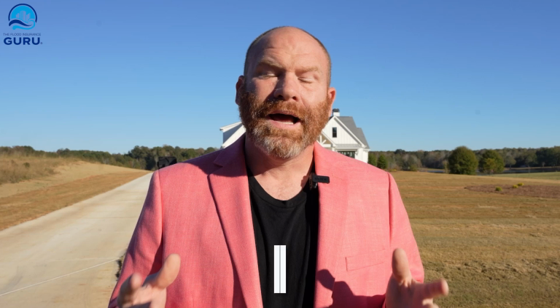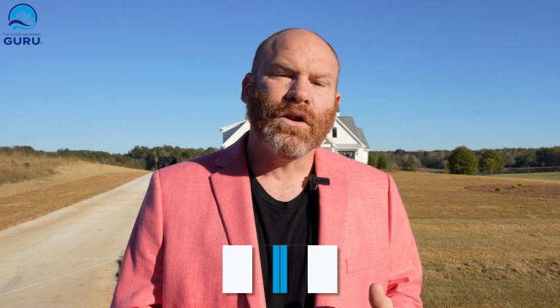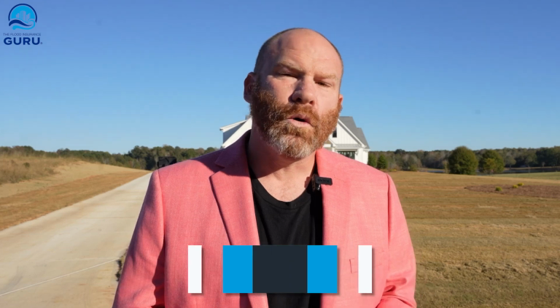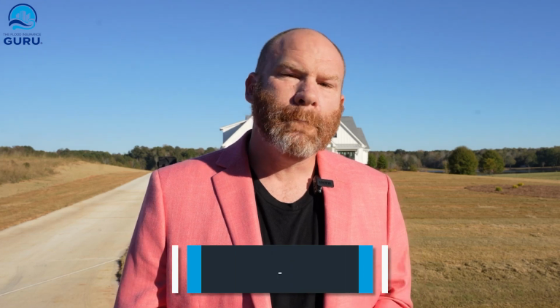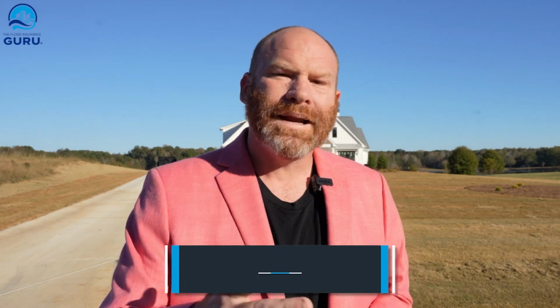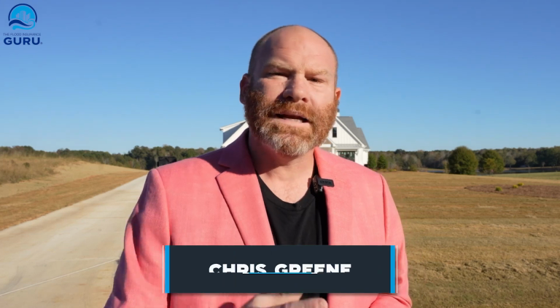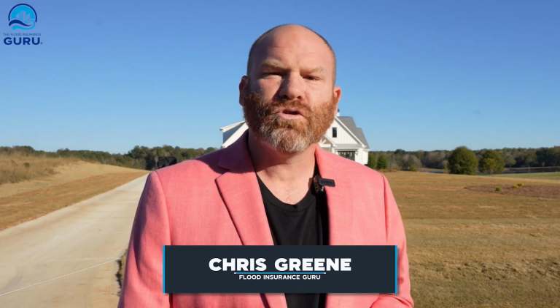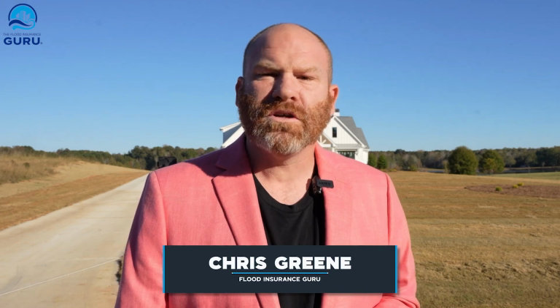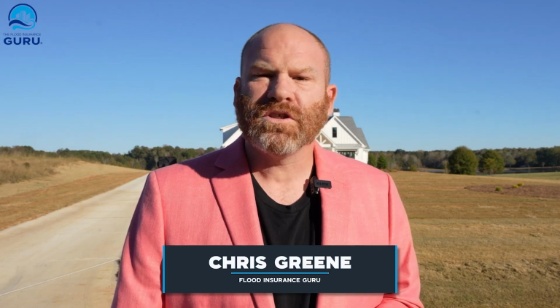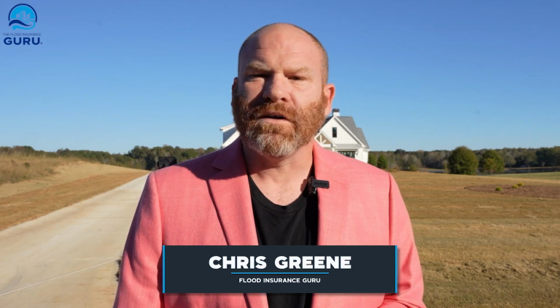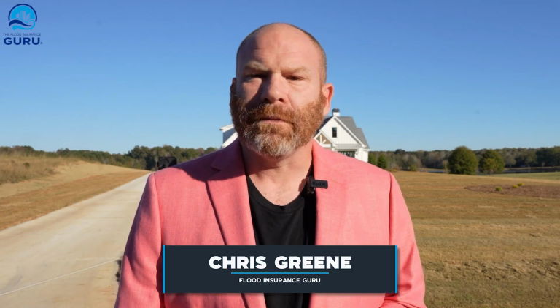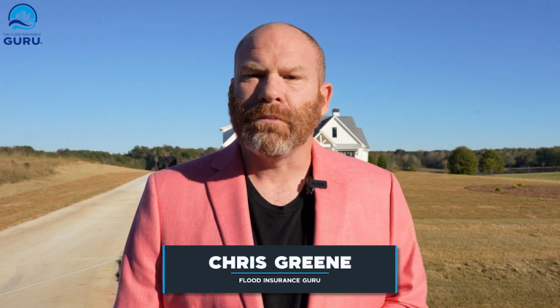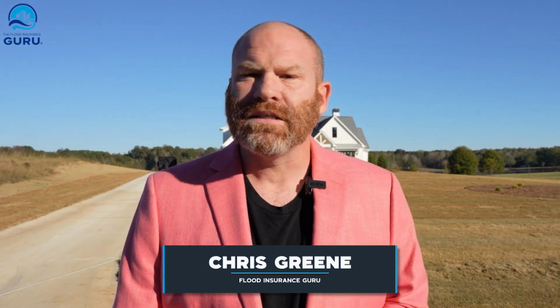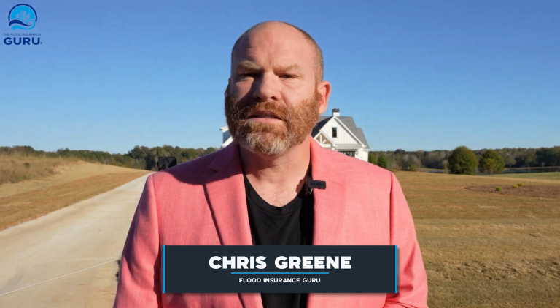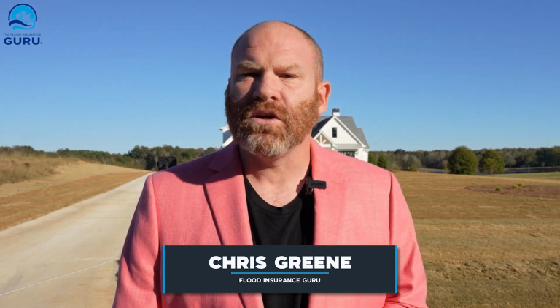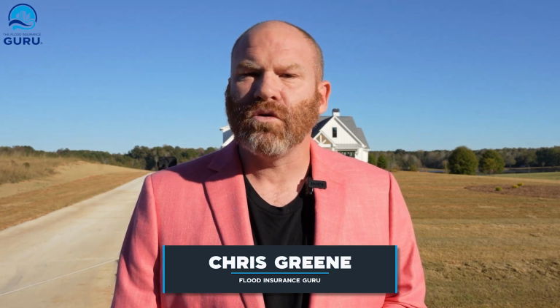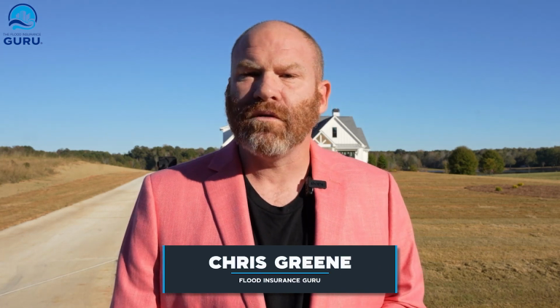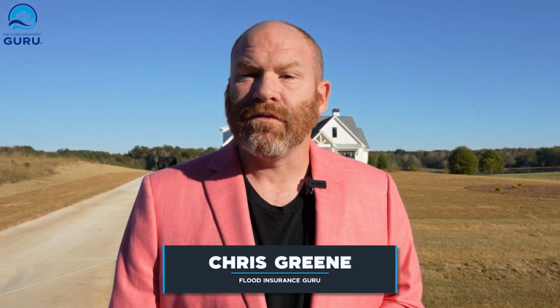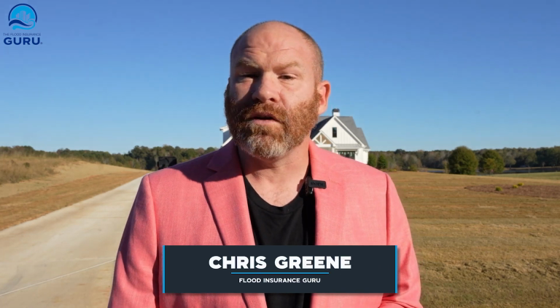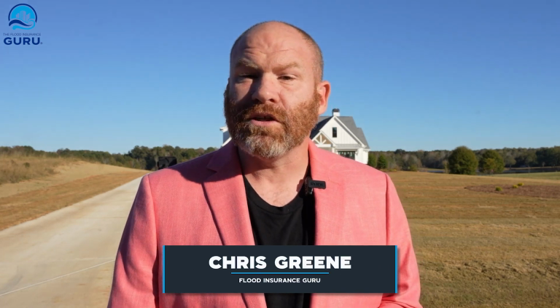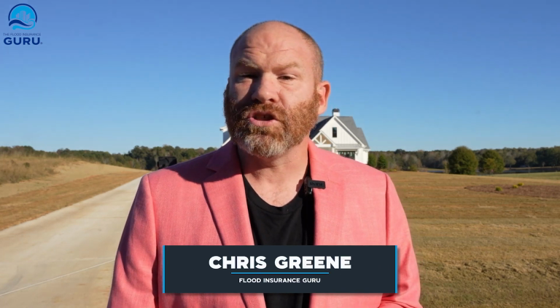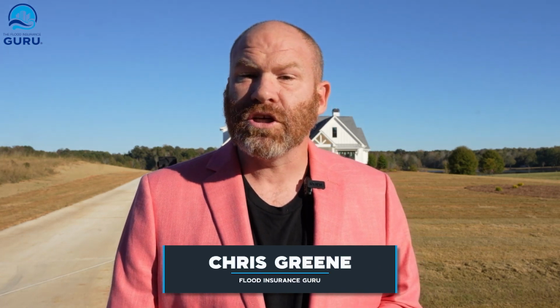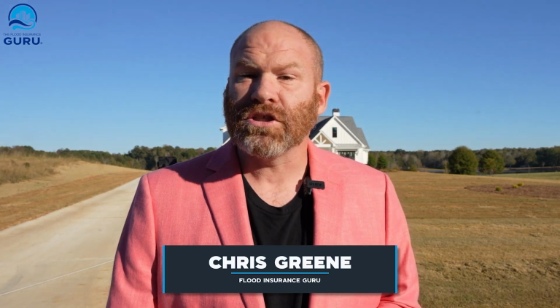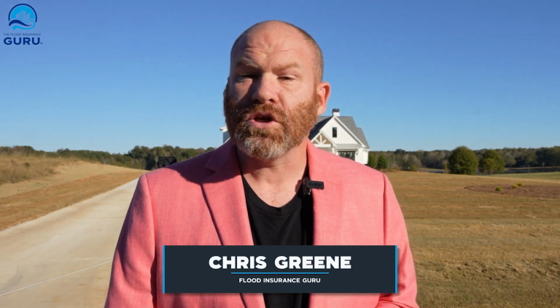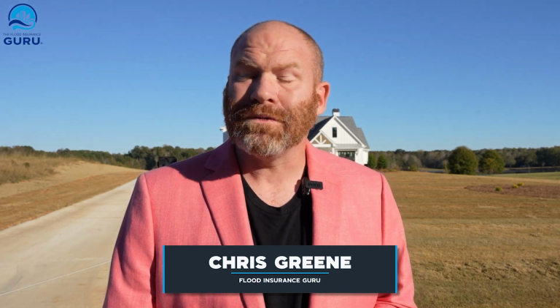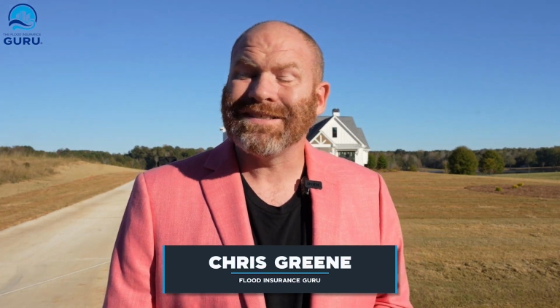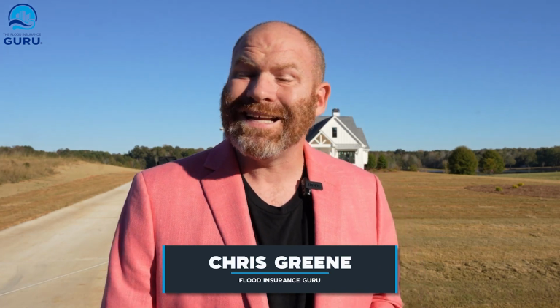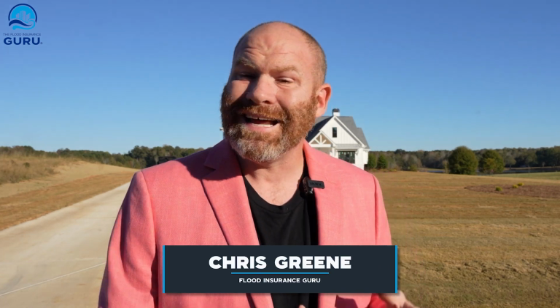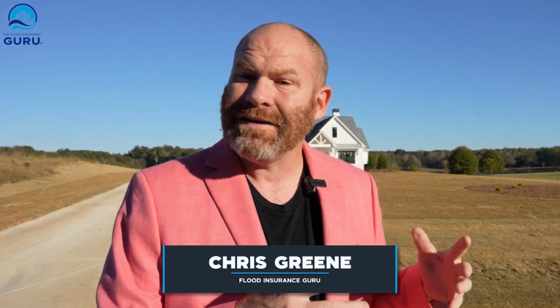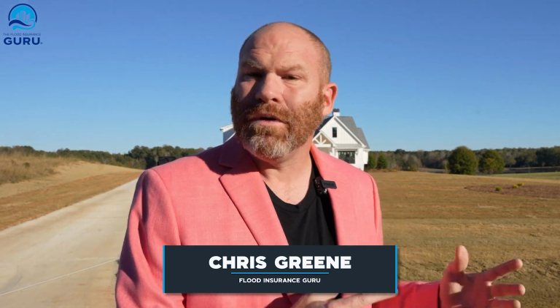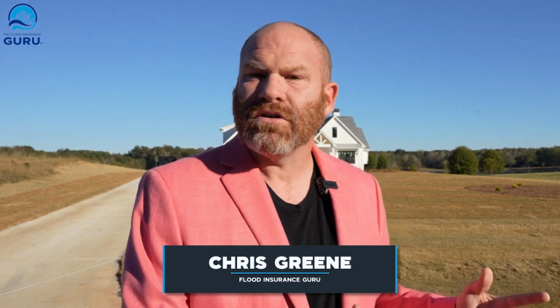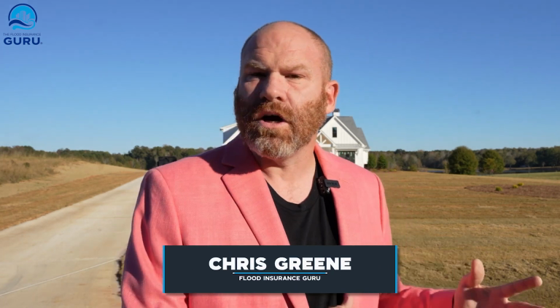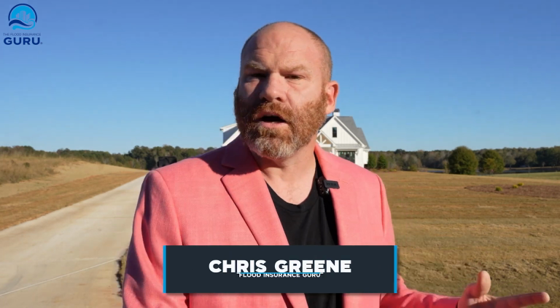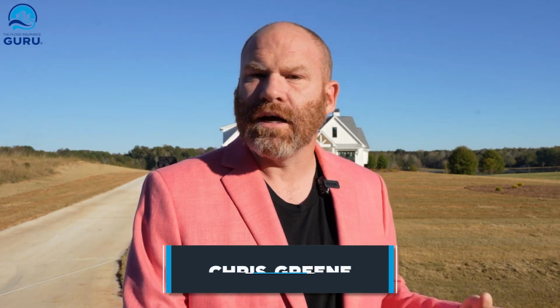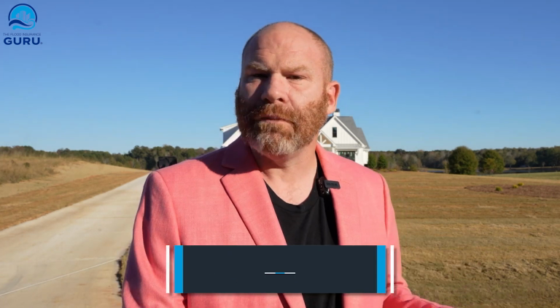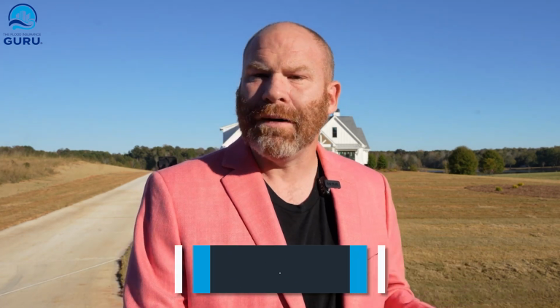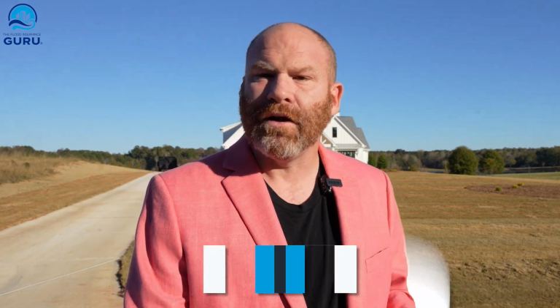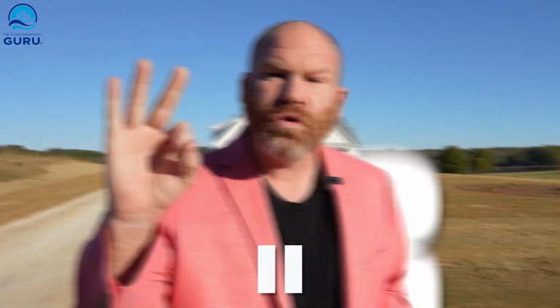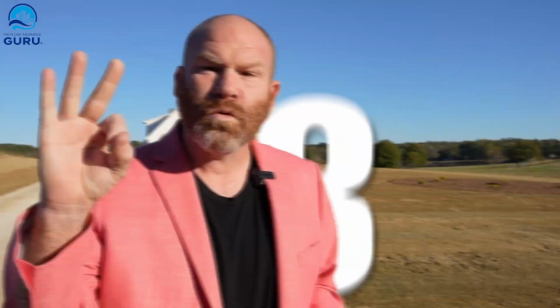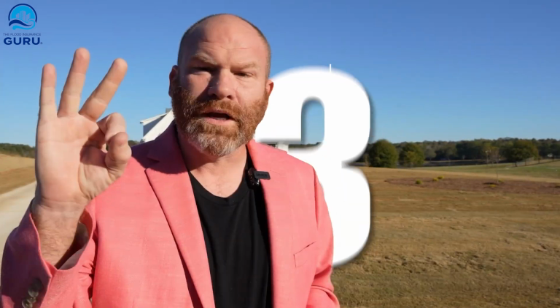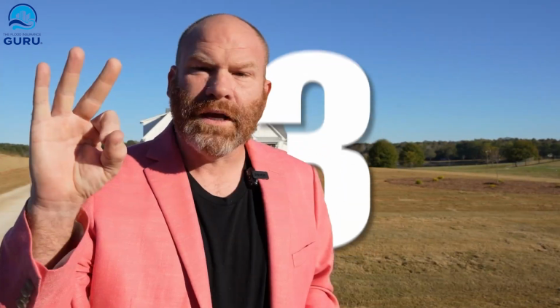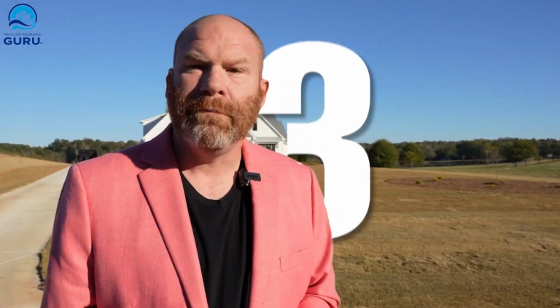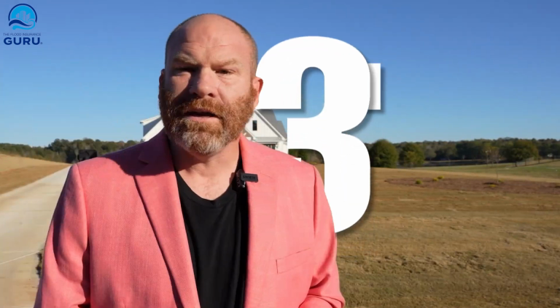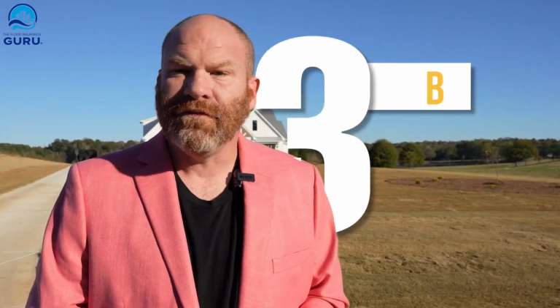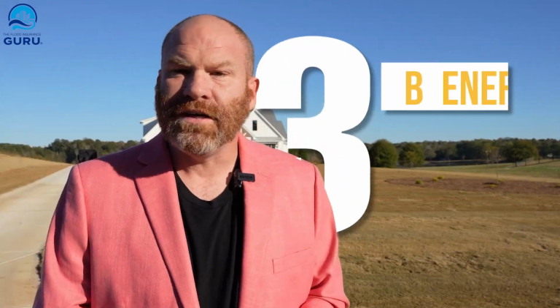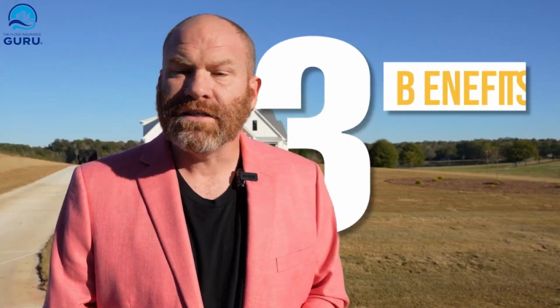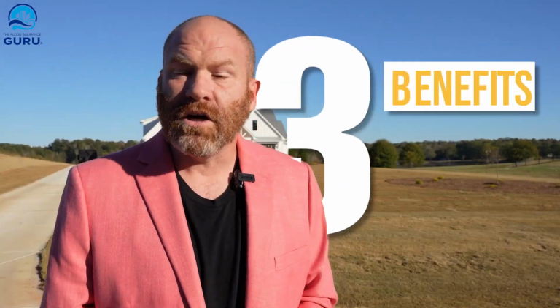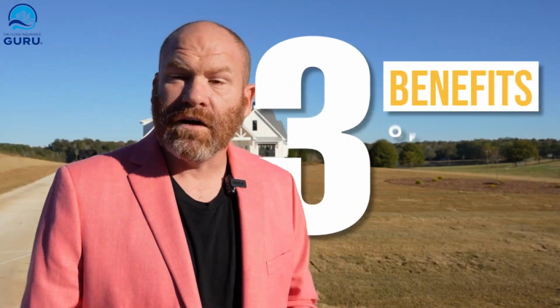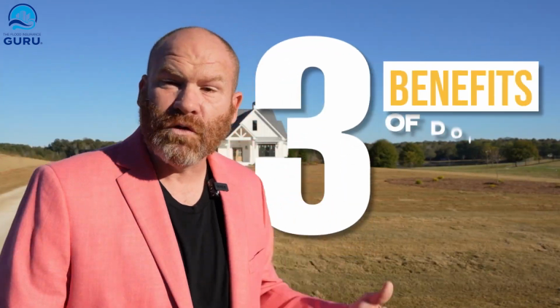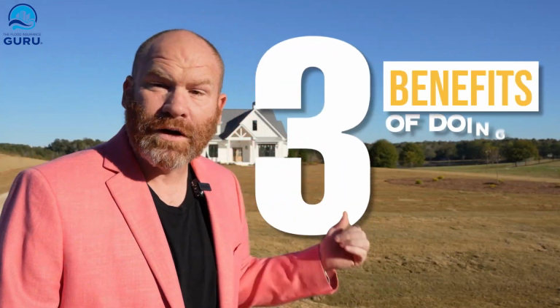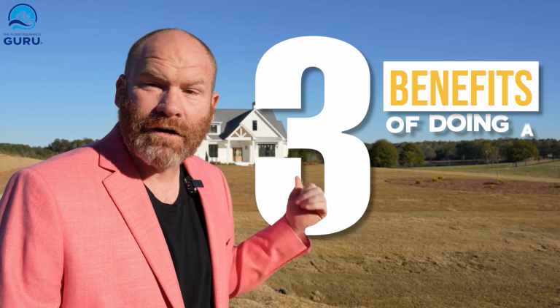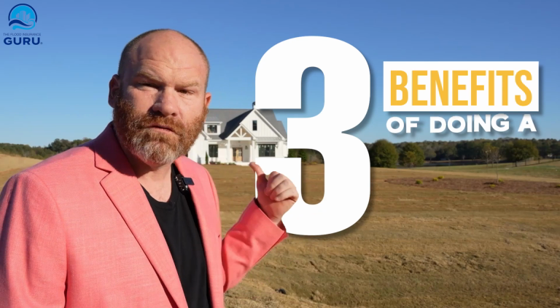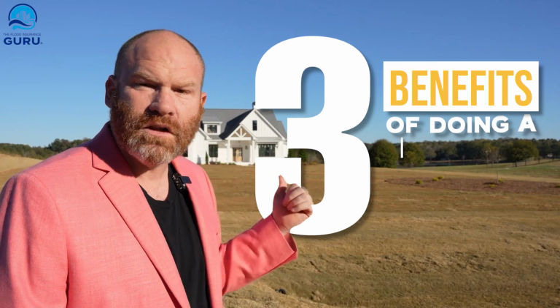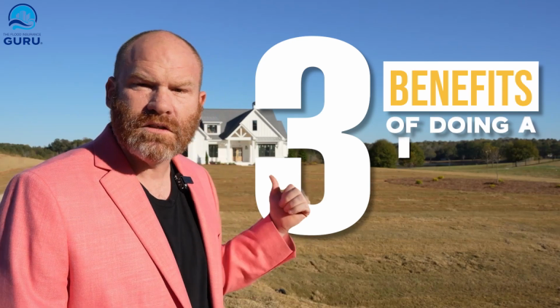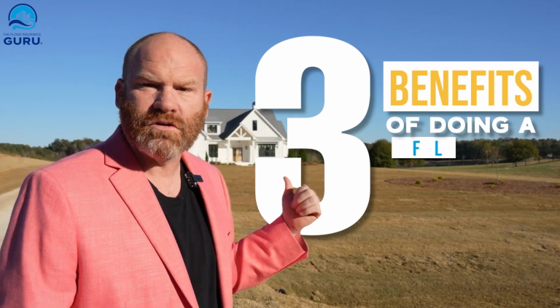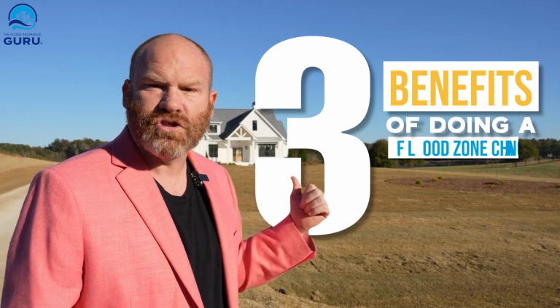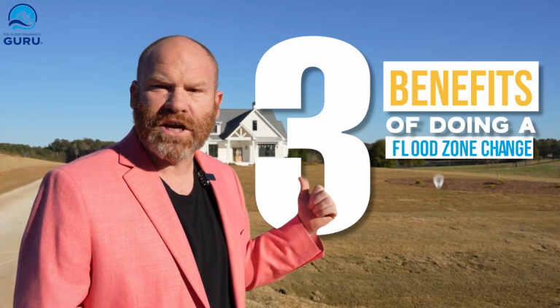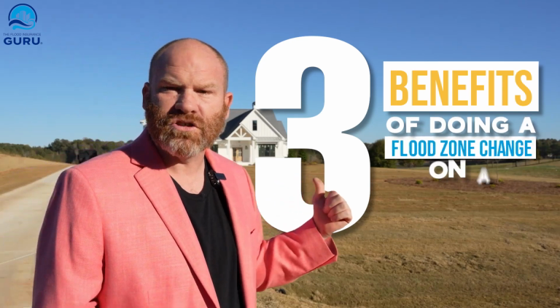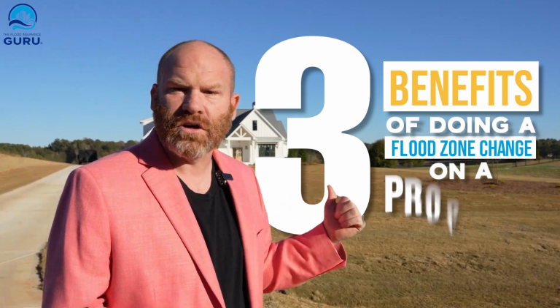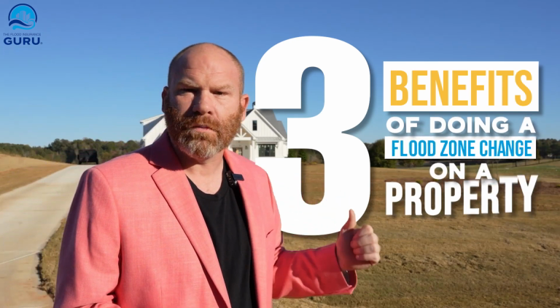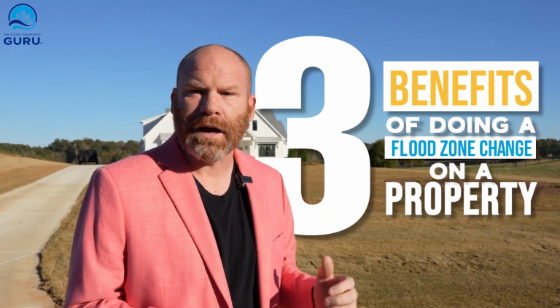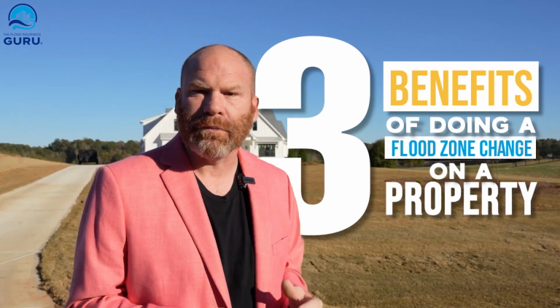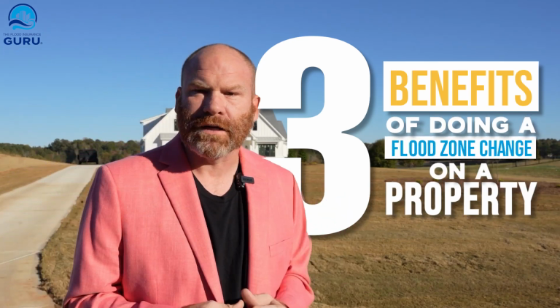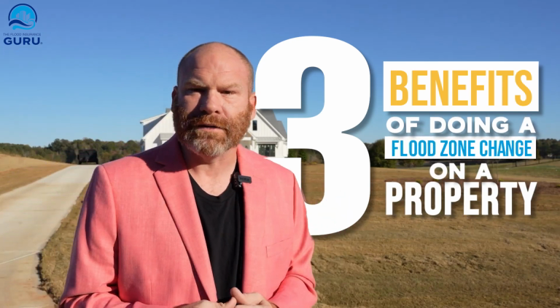Hello, my name is Chris Green, president and owner of the Flood Insurance Guru, and today we are talking about three benefits of doing a flood zone change on a property.